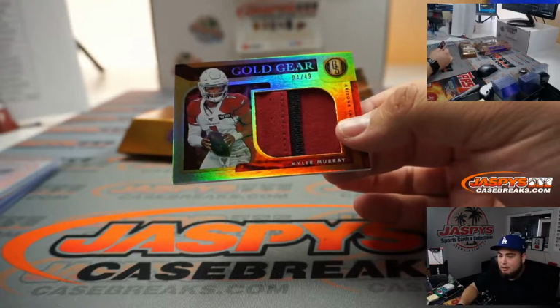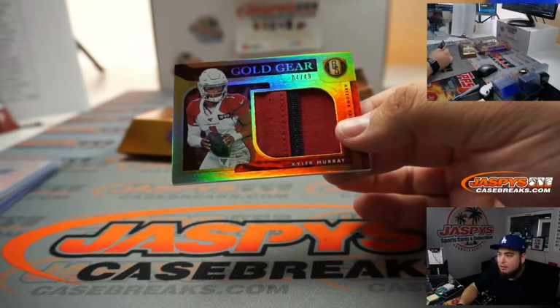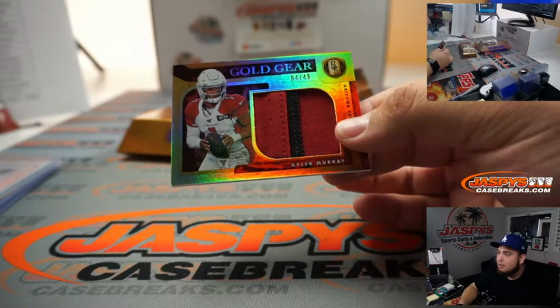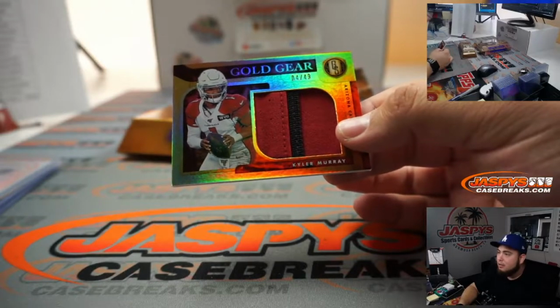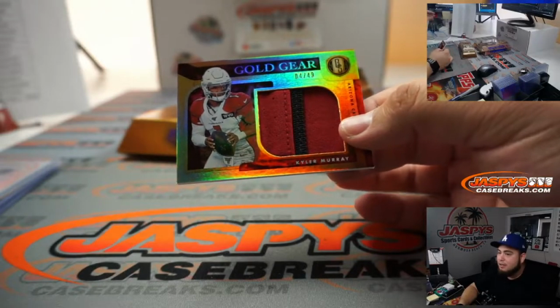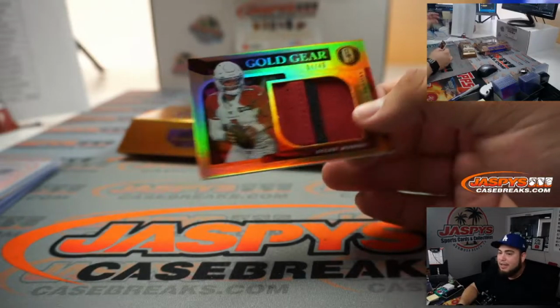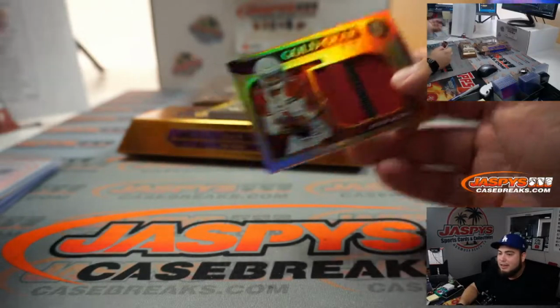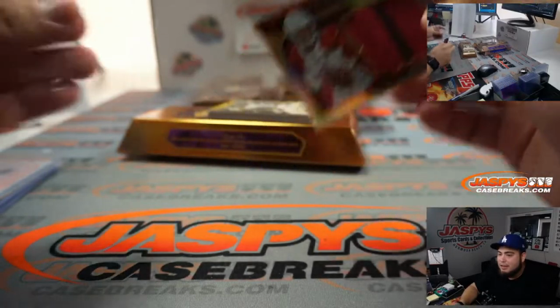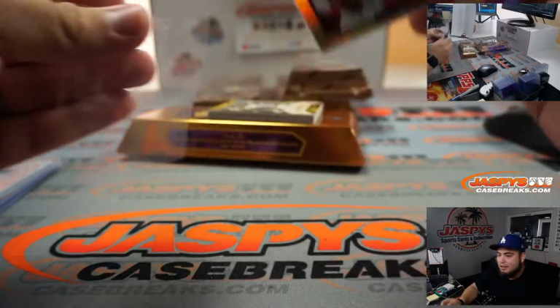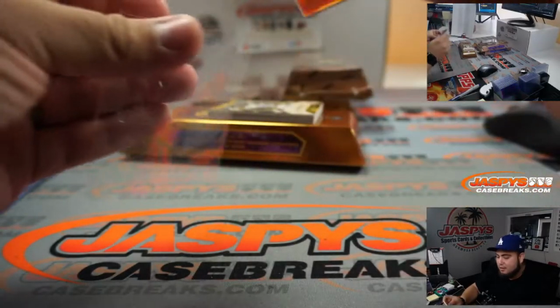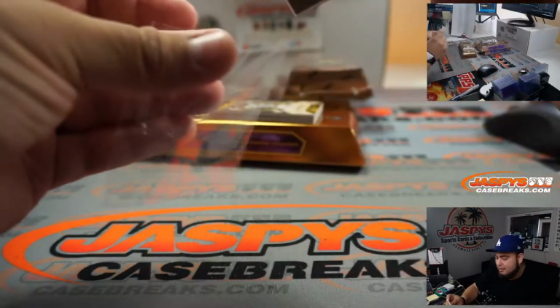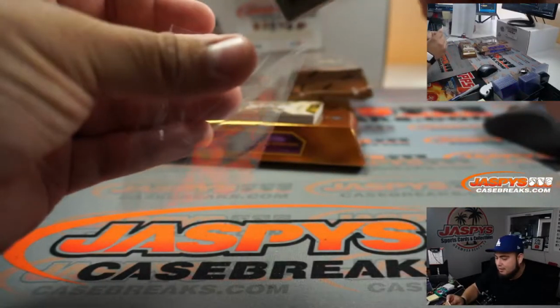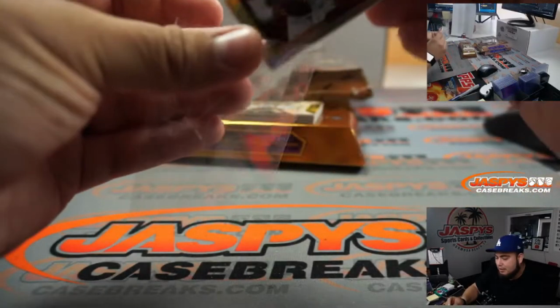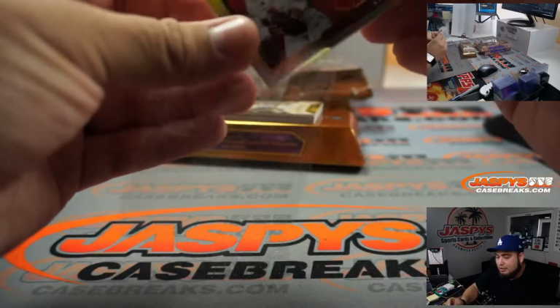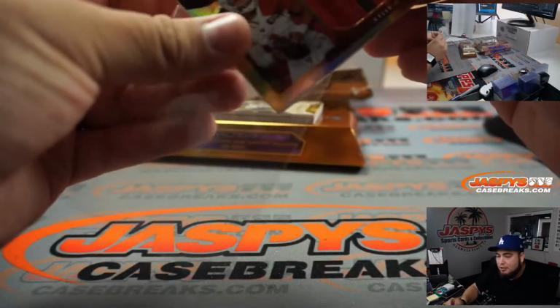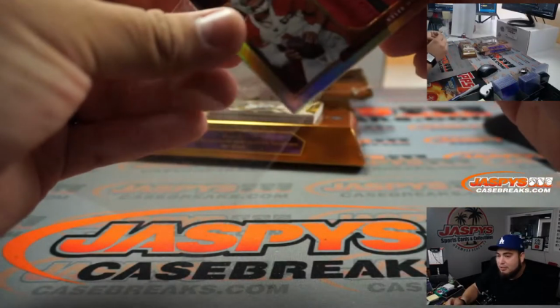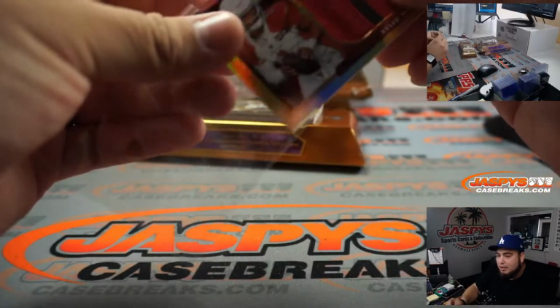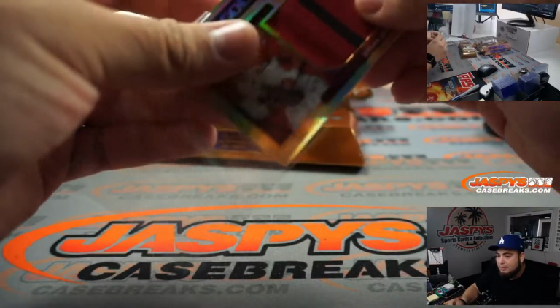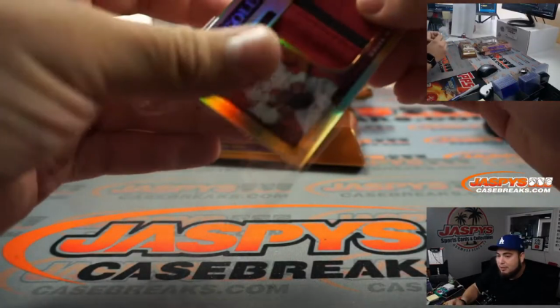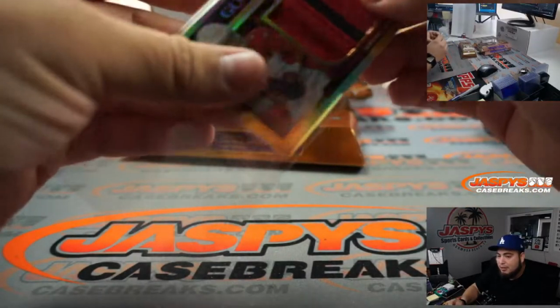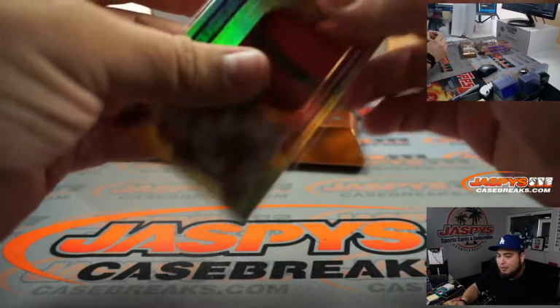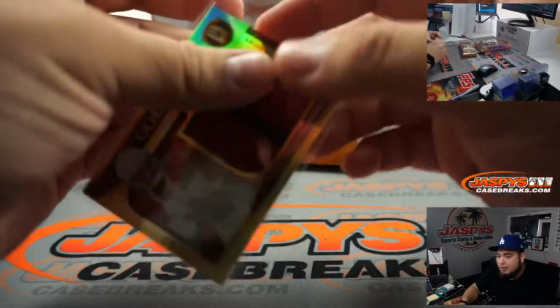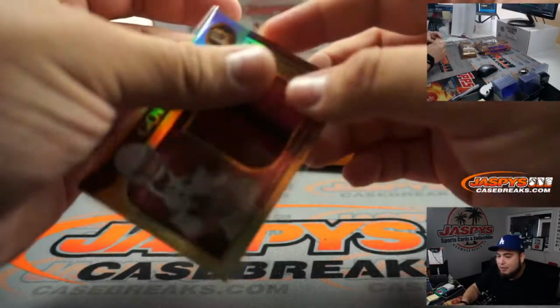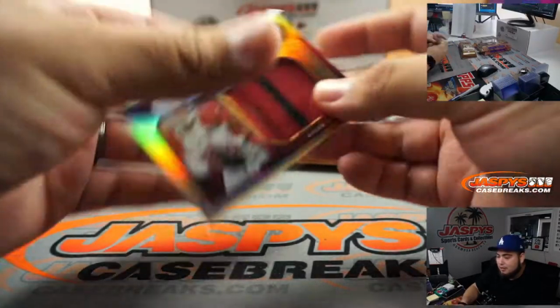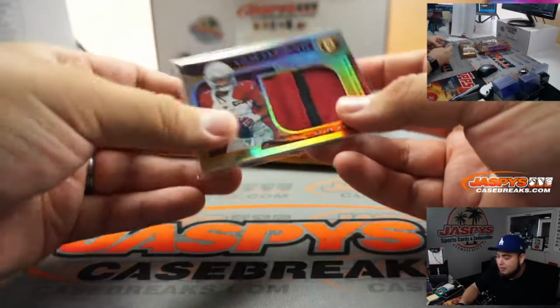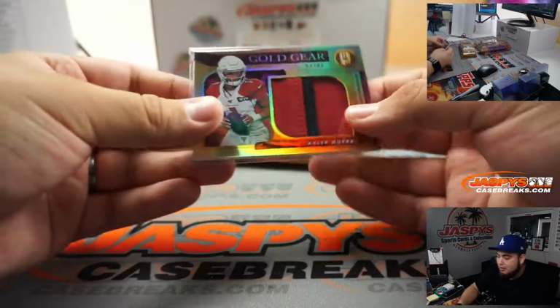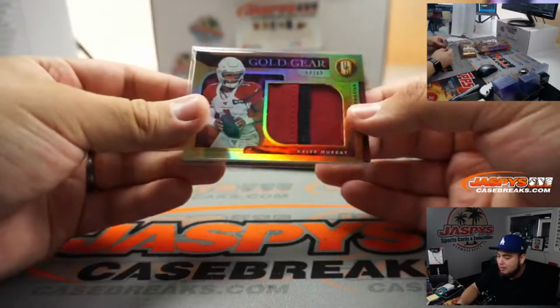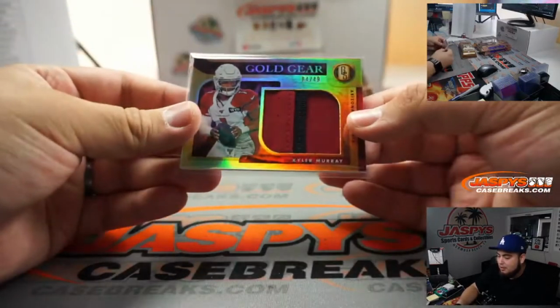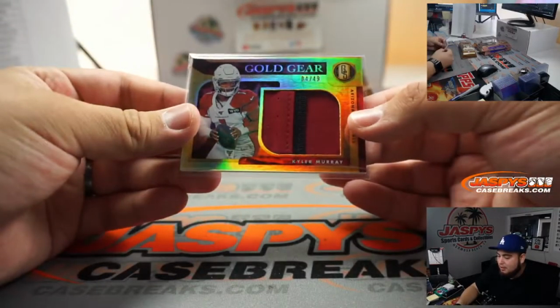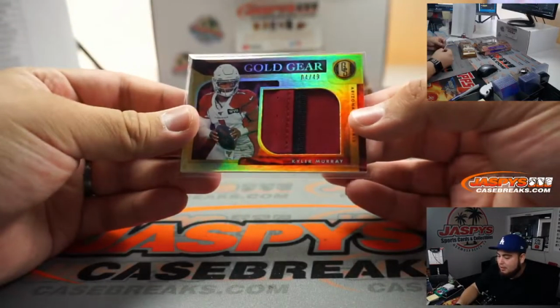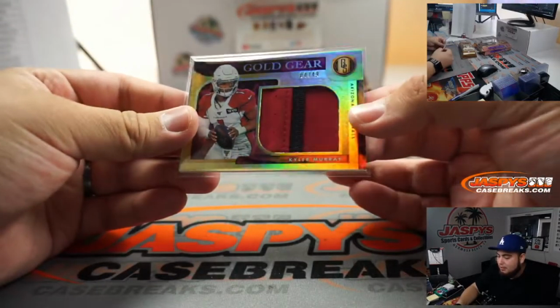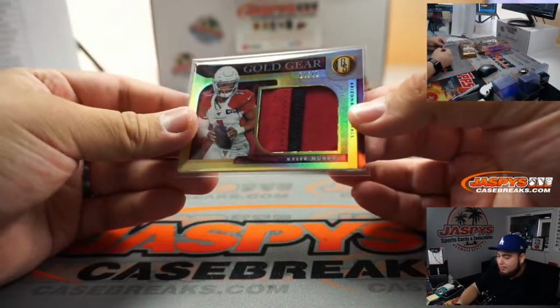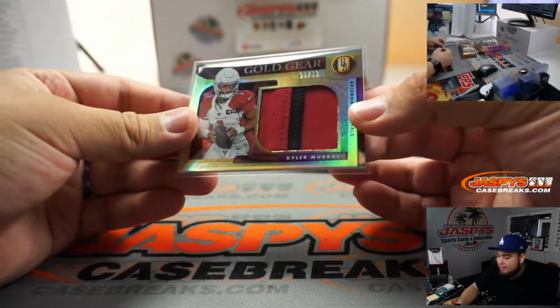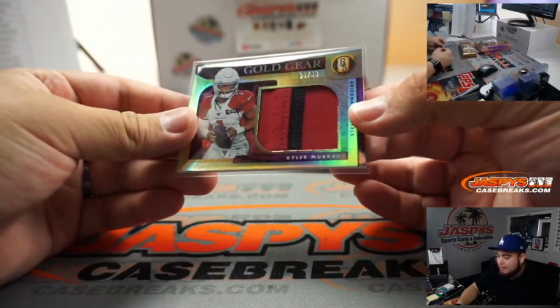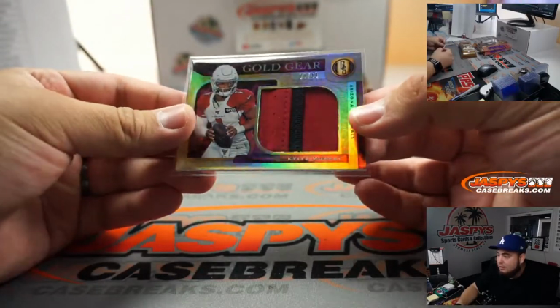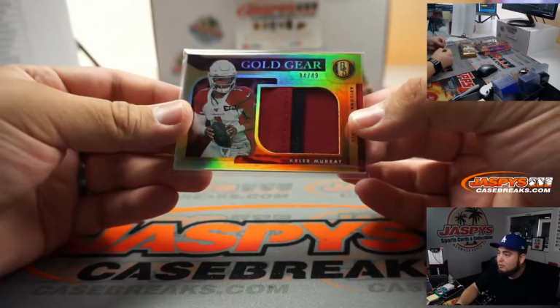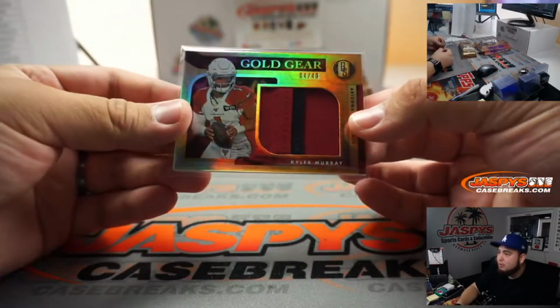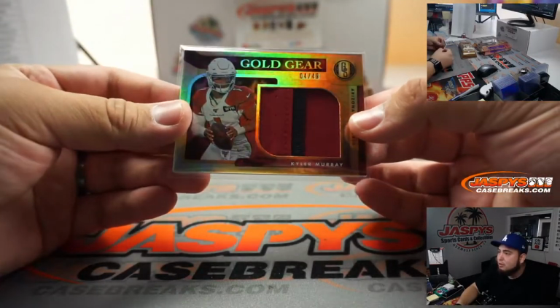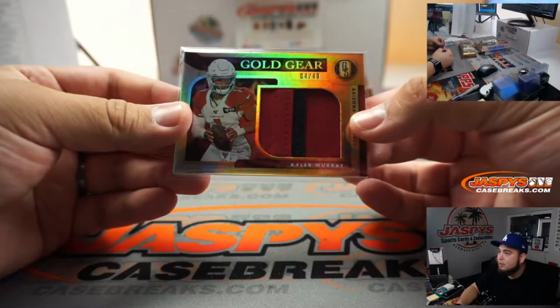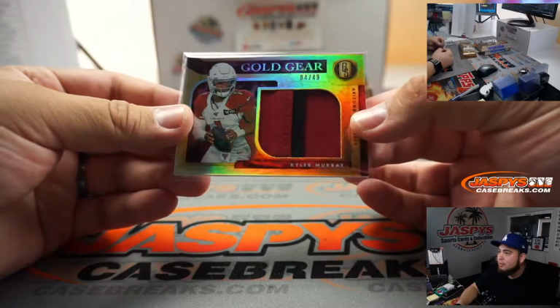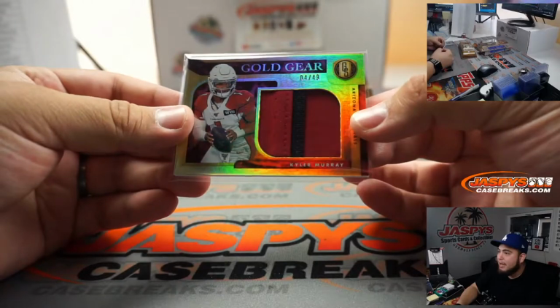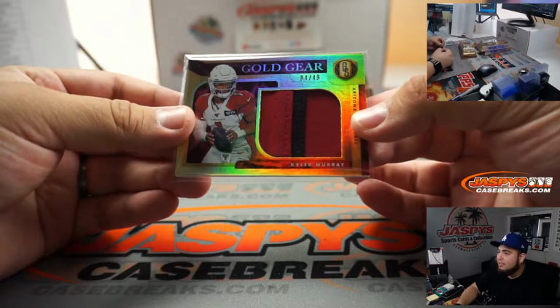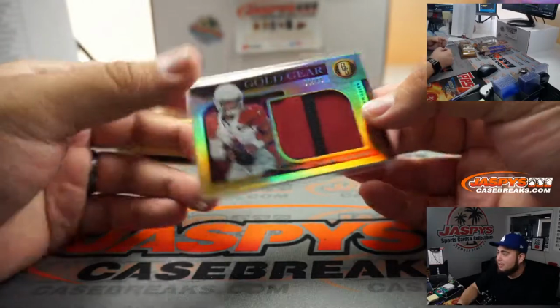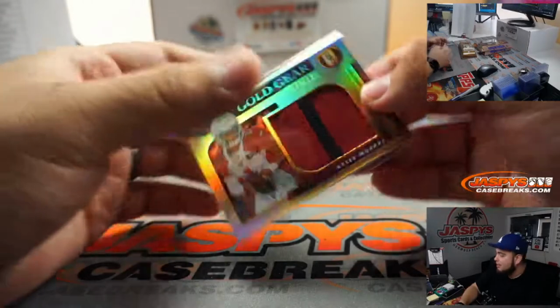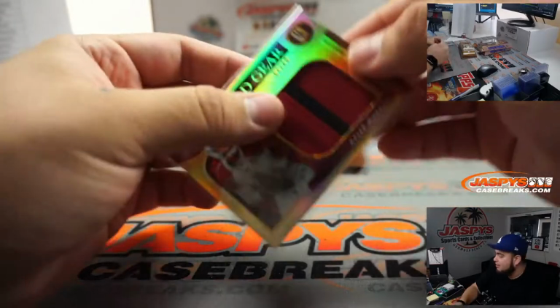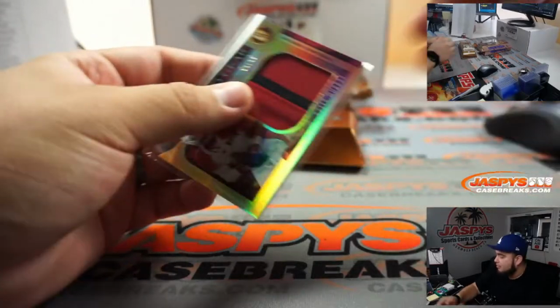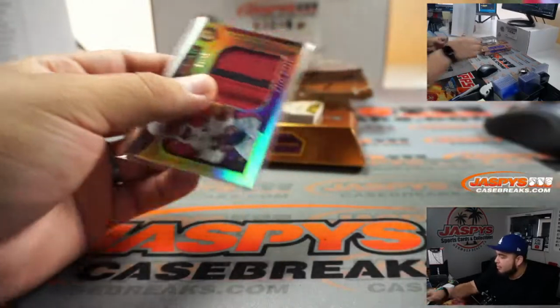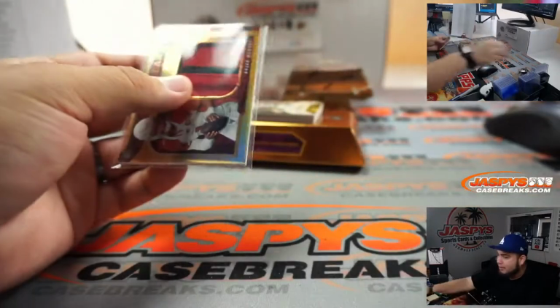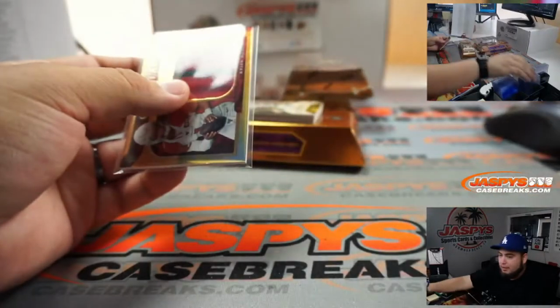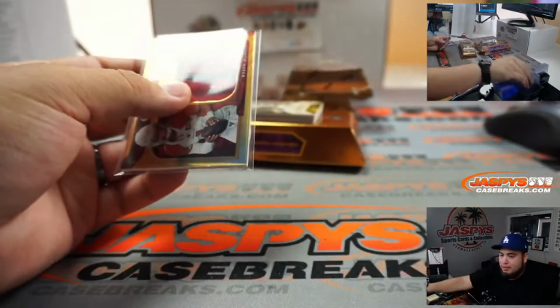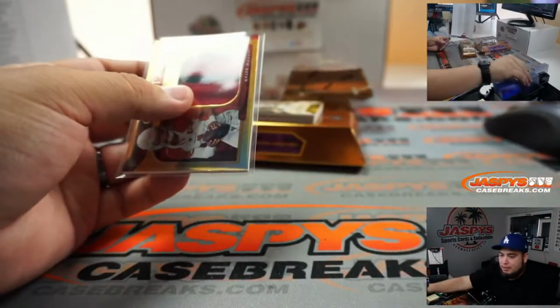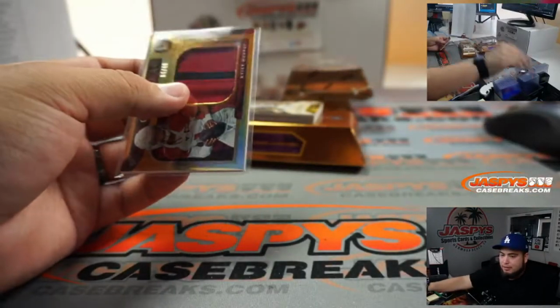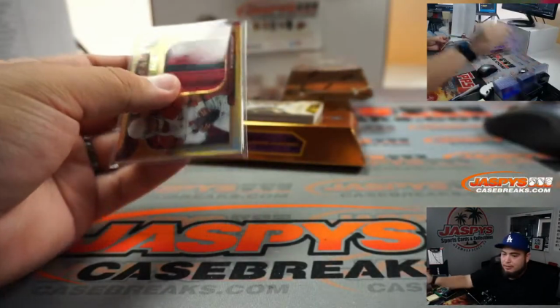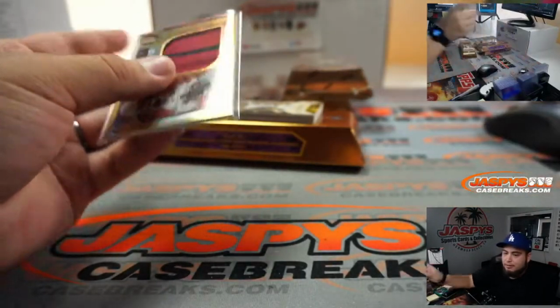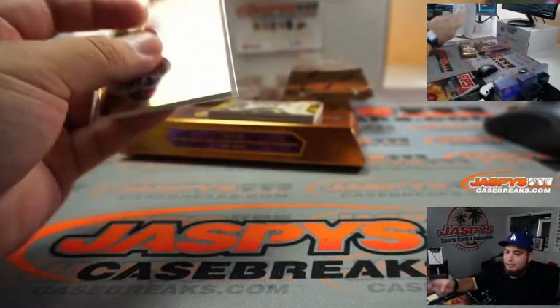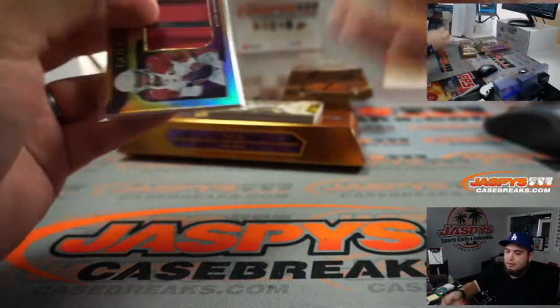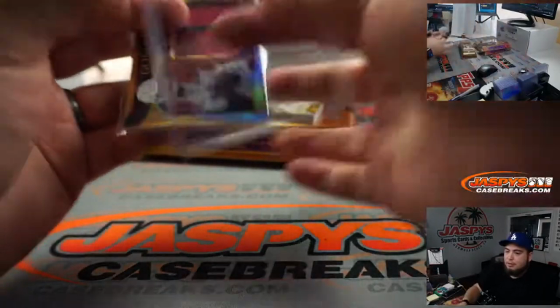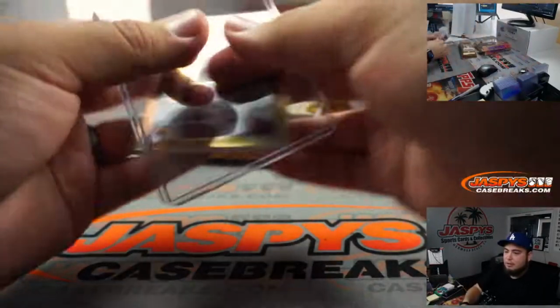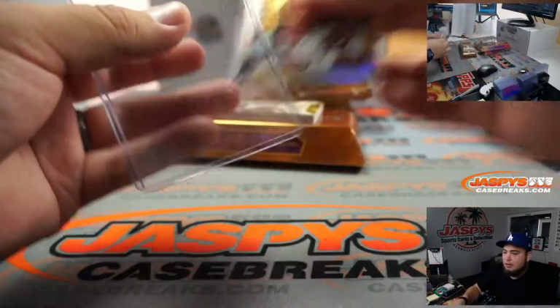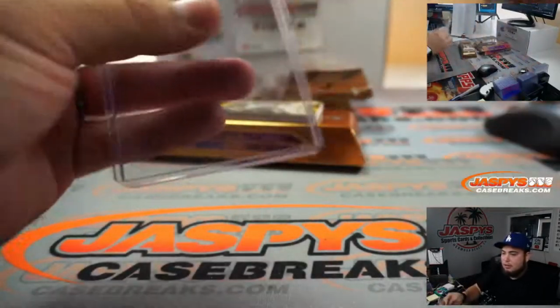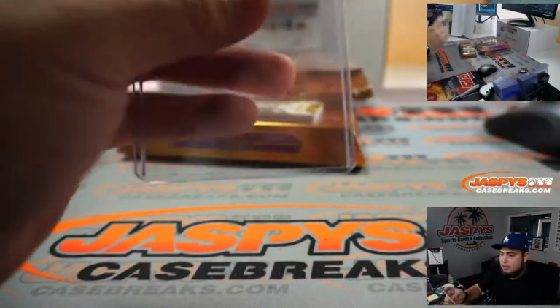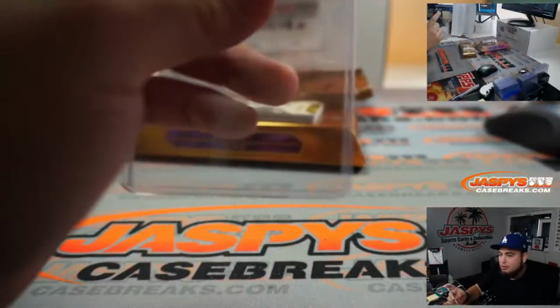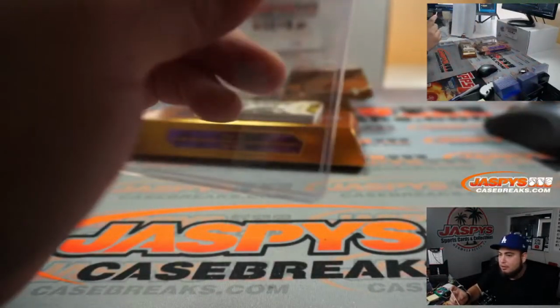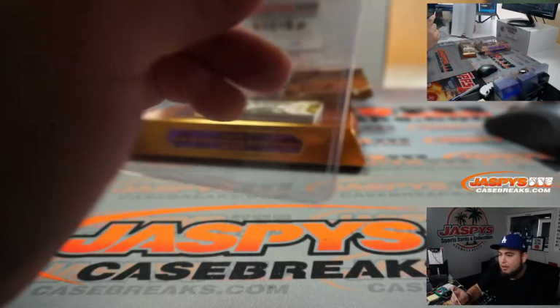Little Kyler Murray — nice little patch right here, four out of 49. Look at that, it's a new day brother. There's a nice little two-color patch Kyler Murray. It's a new day.